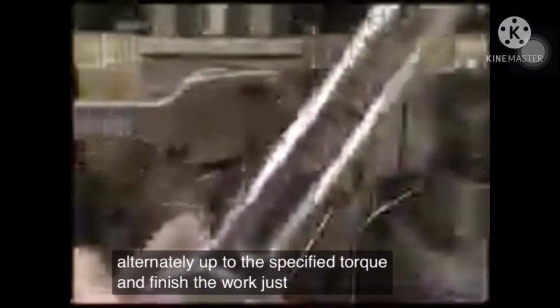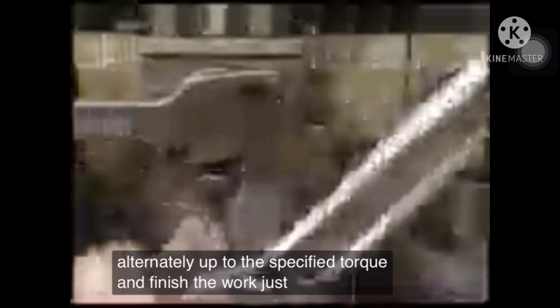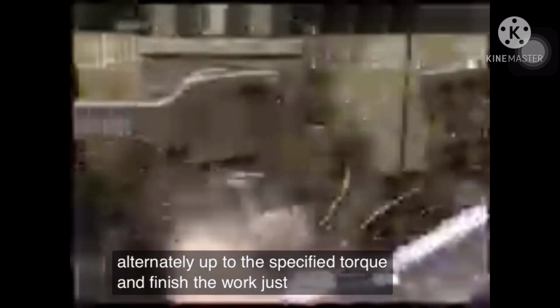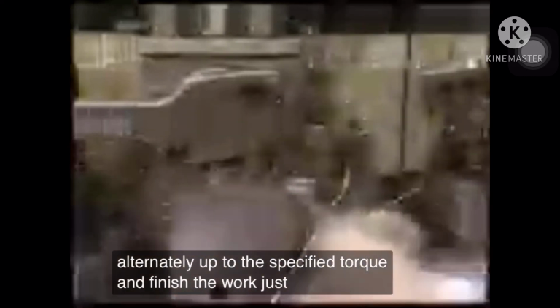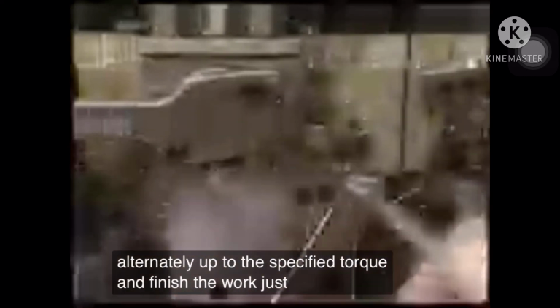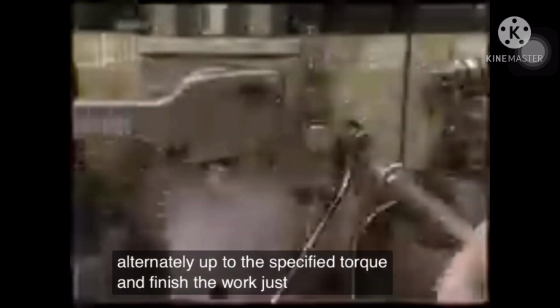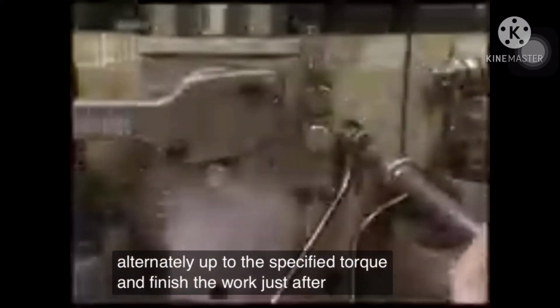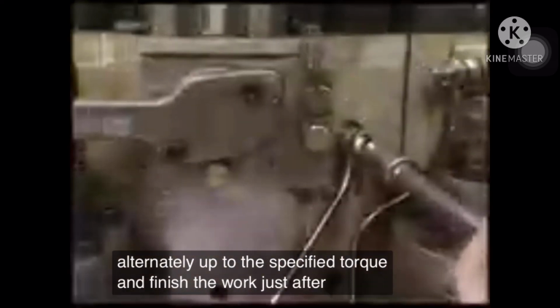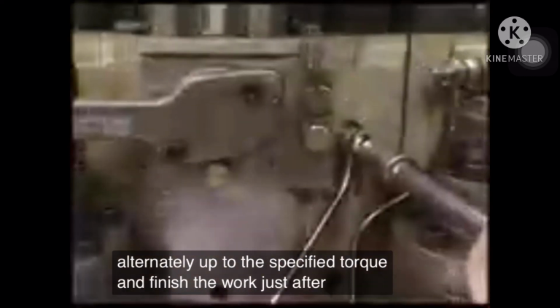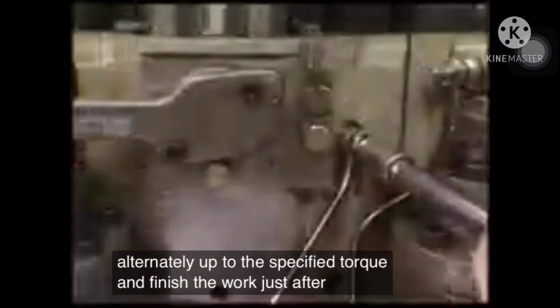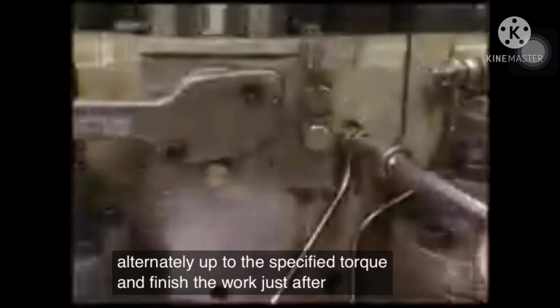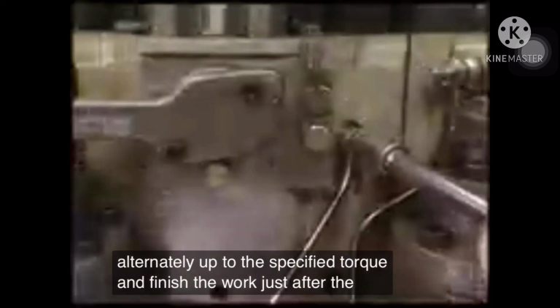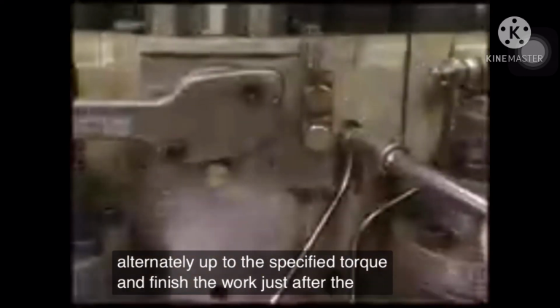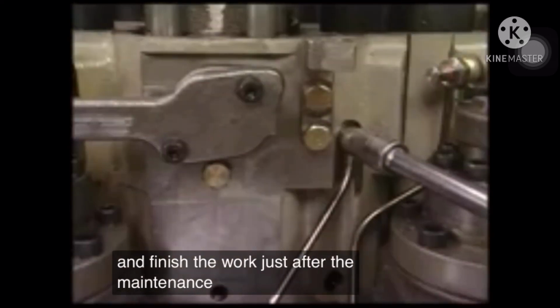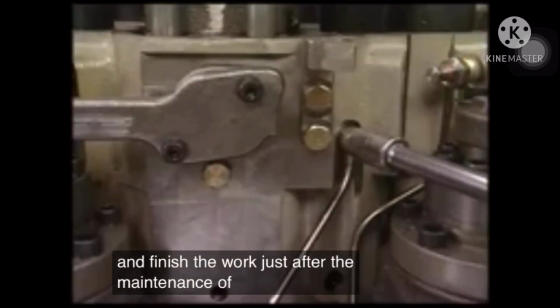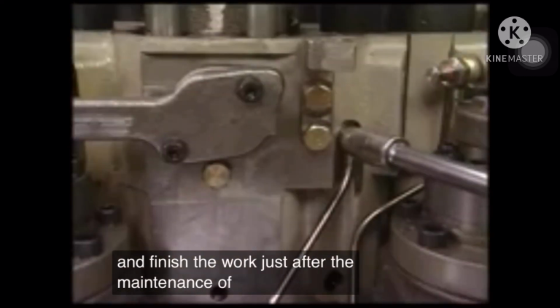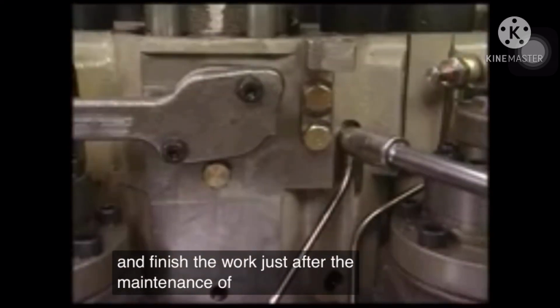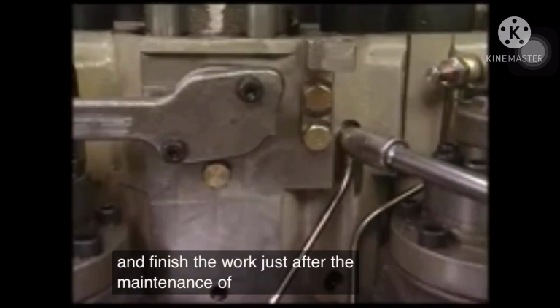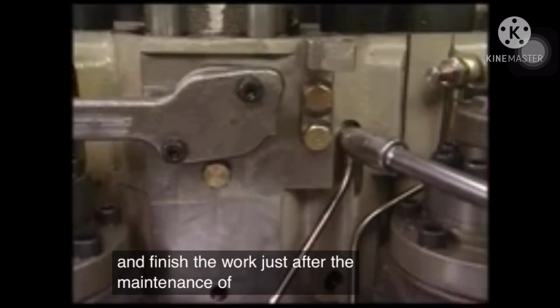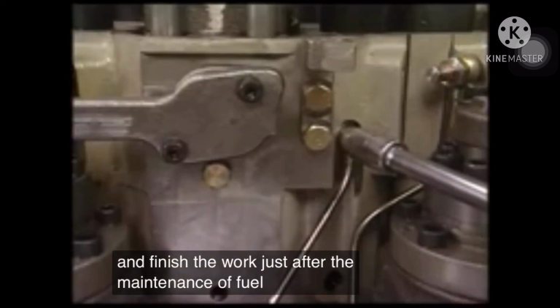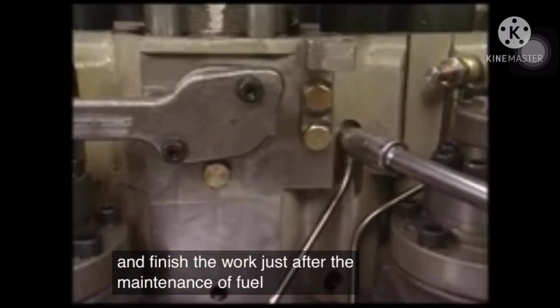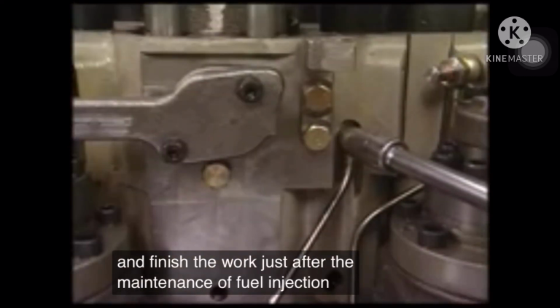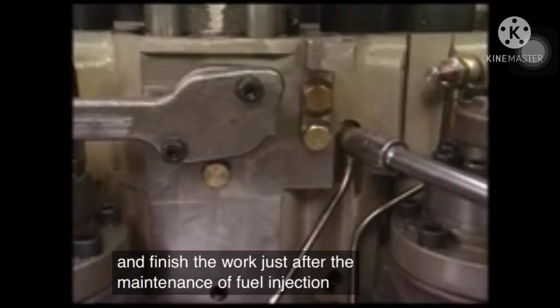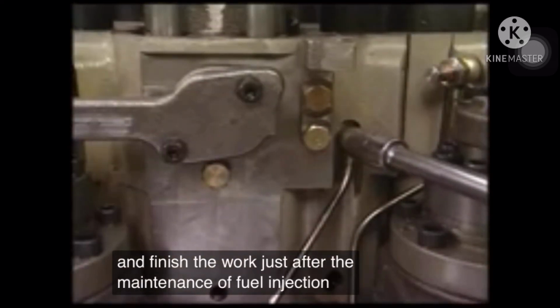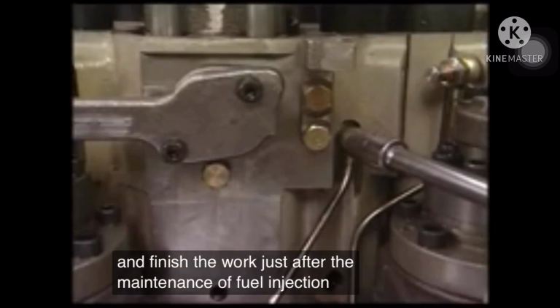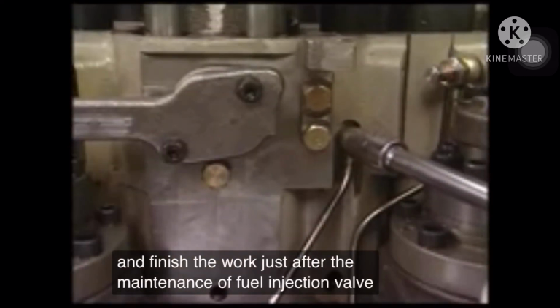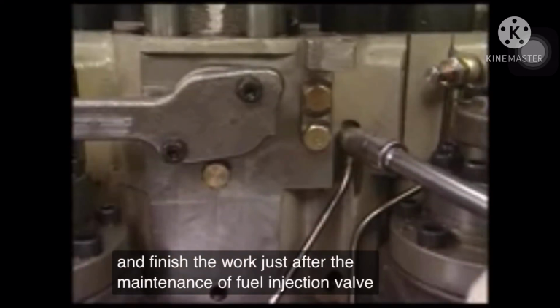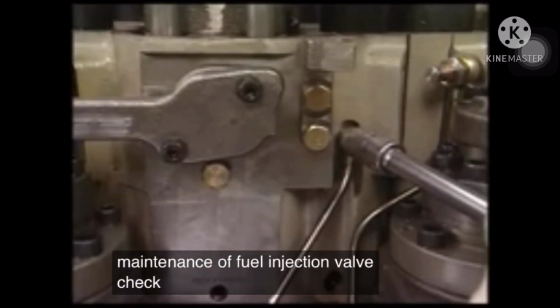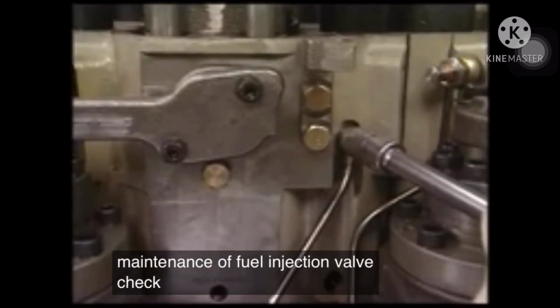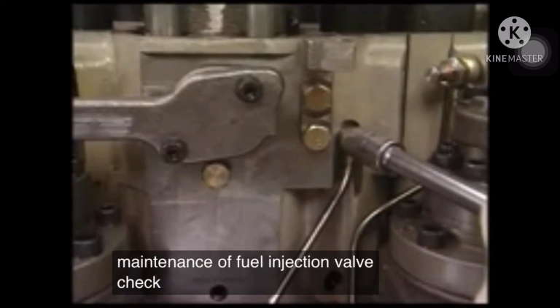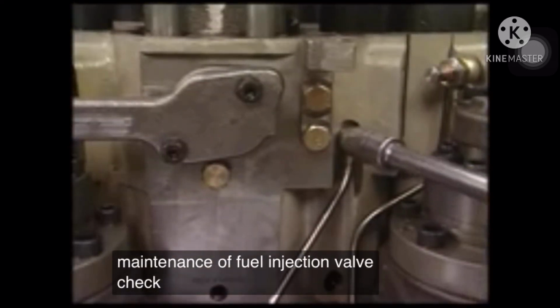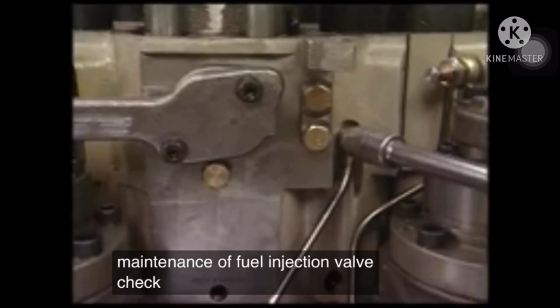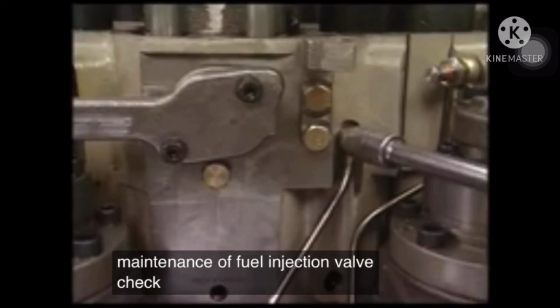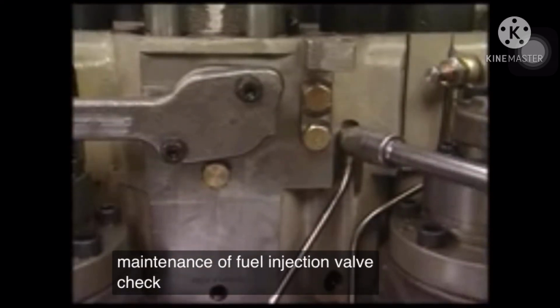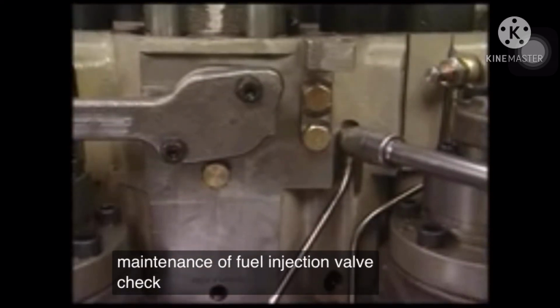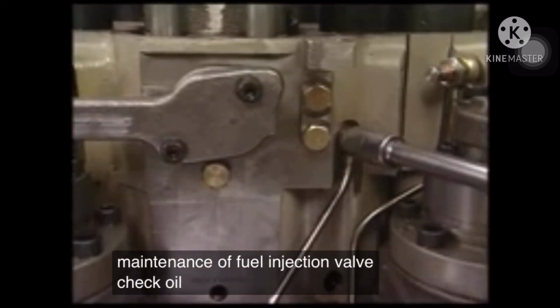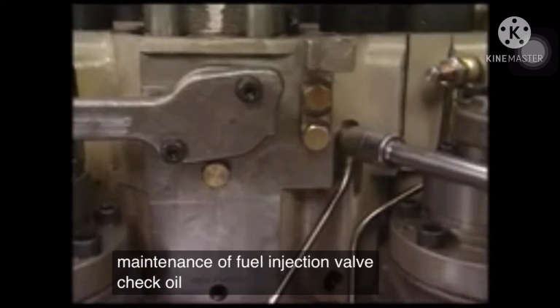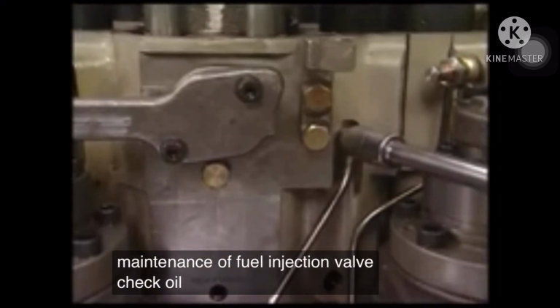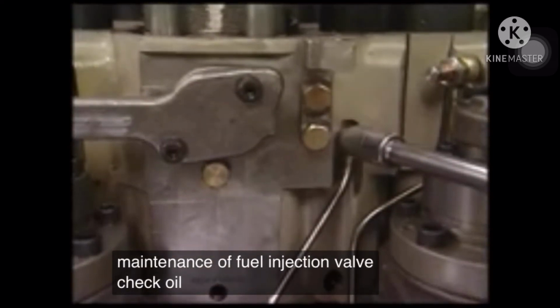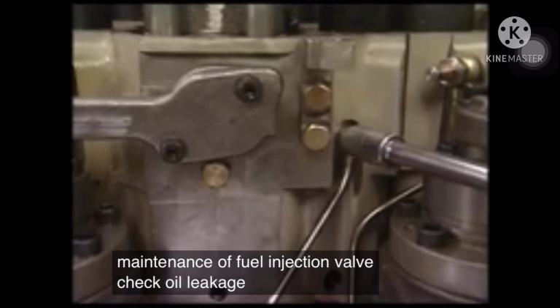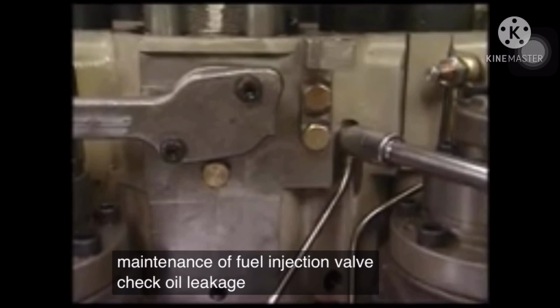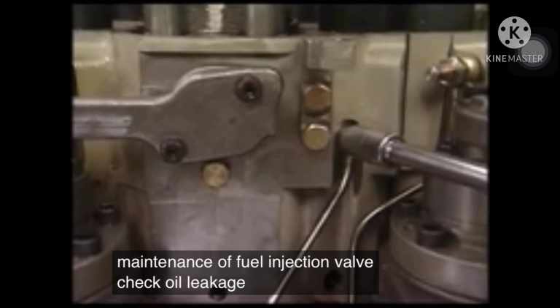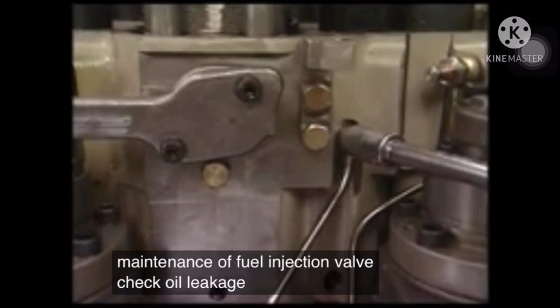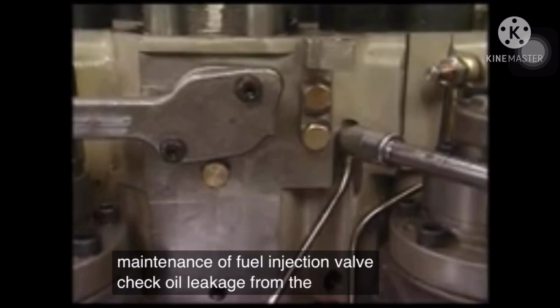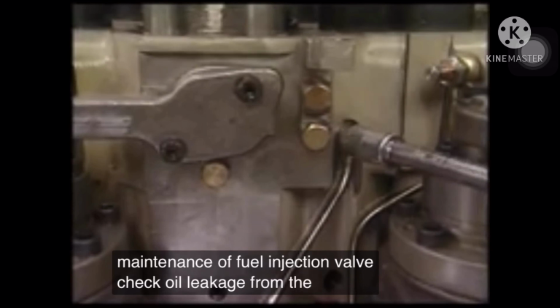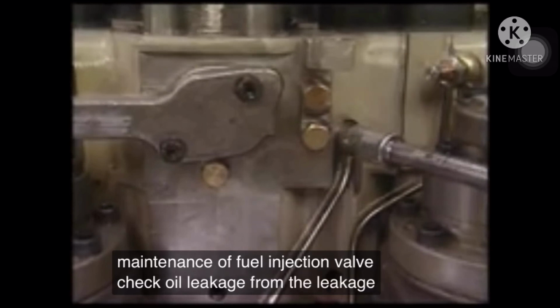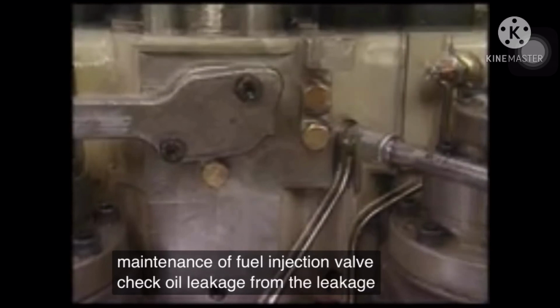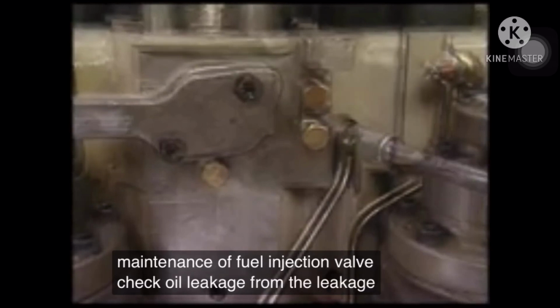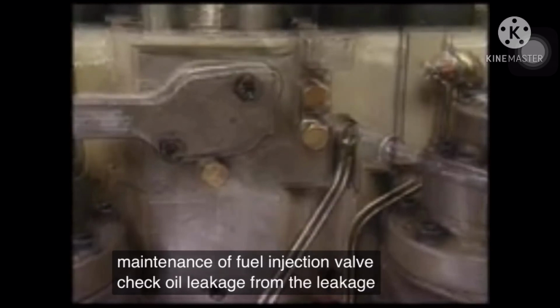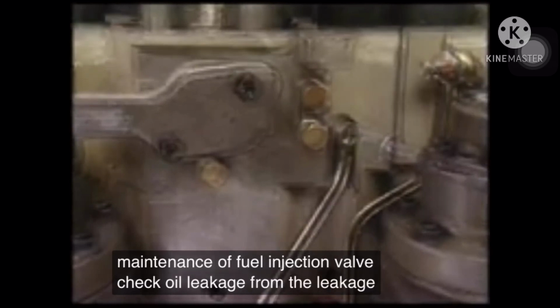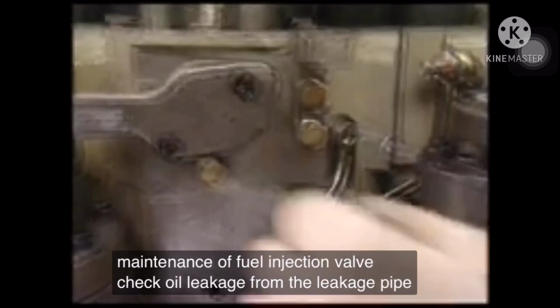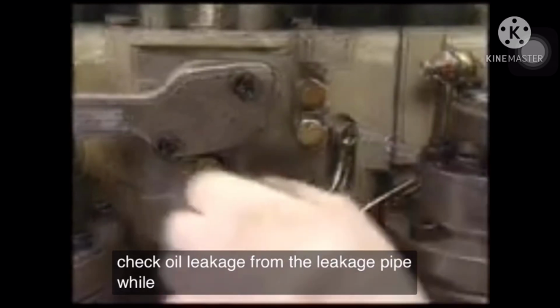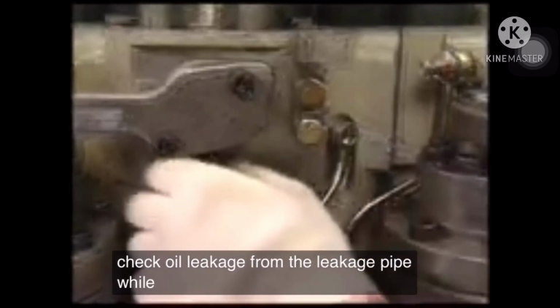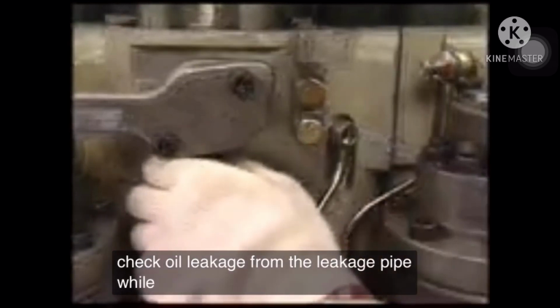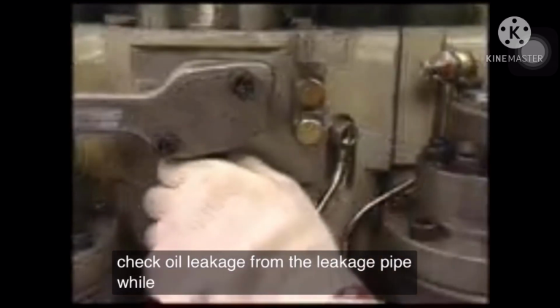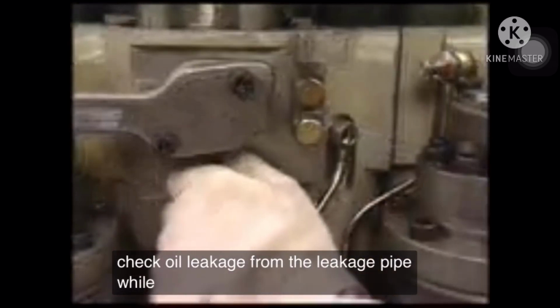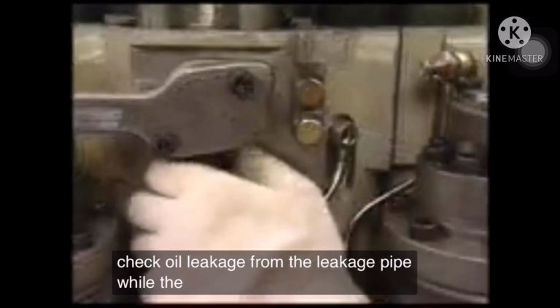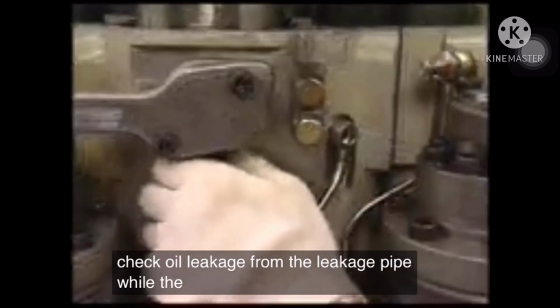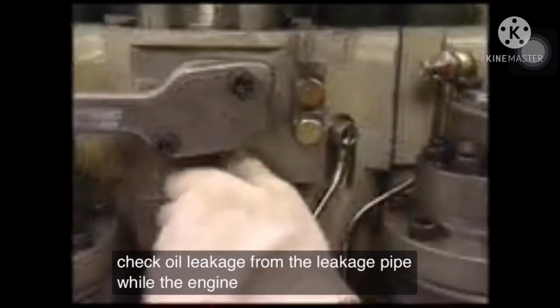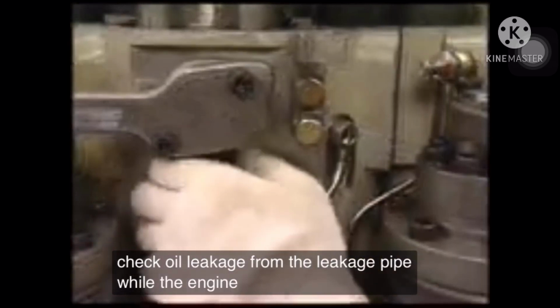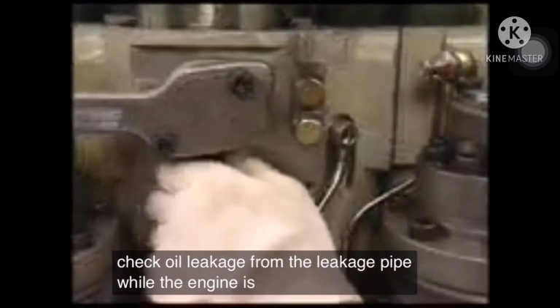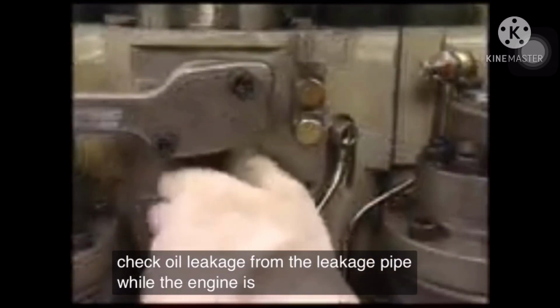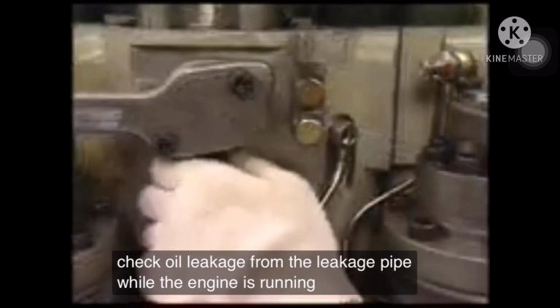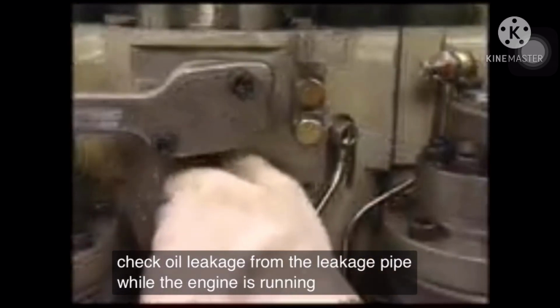Just after the maintenance of the injection valve, check for oil leakage from the leakage pipe while the engine is running.